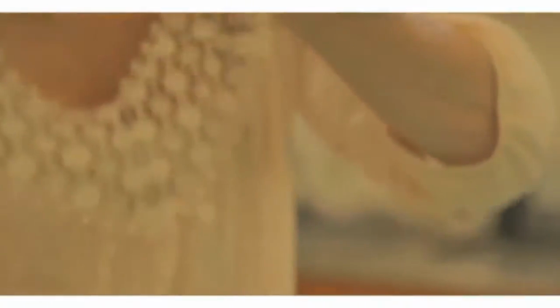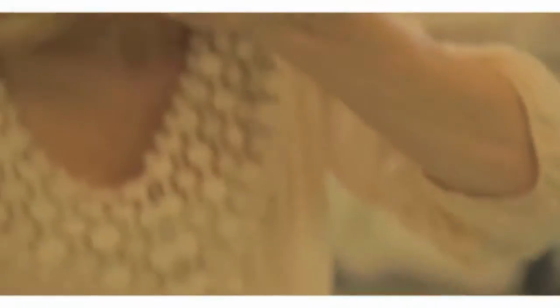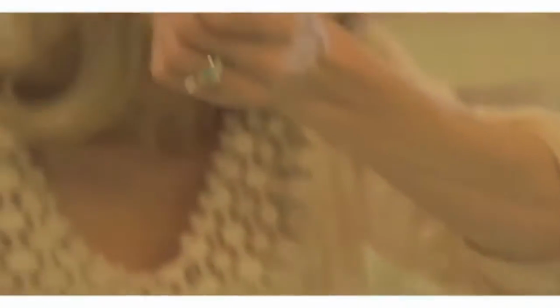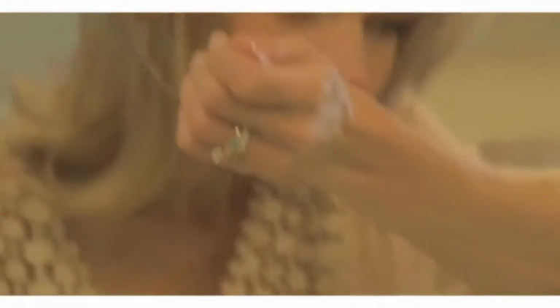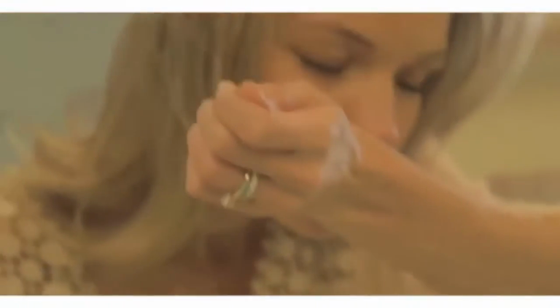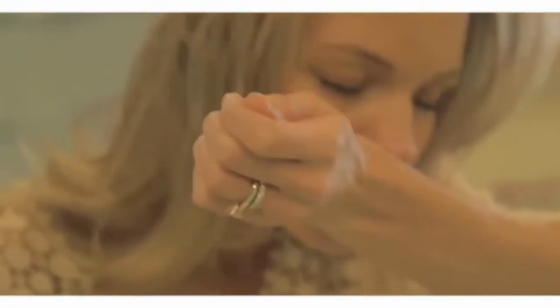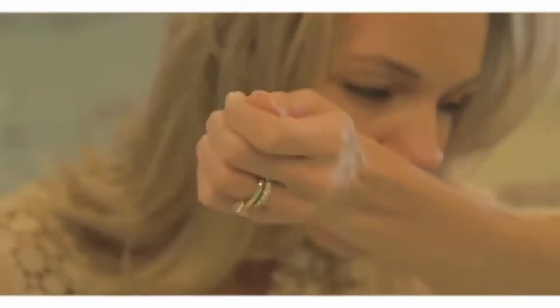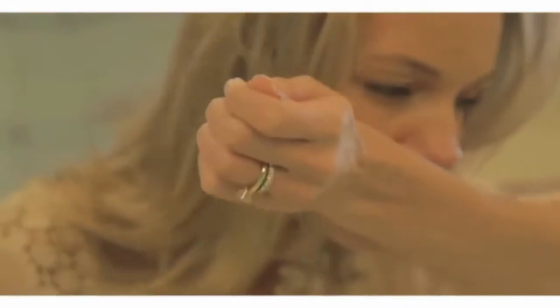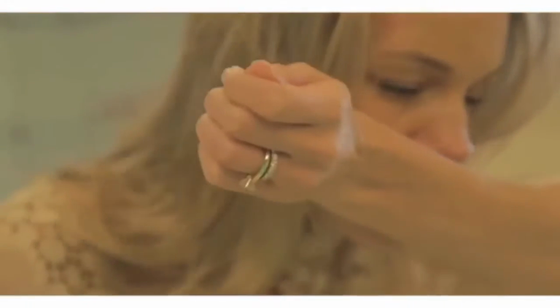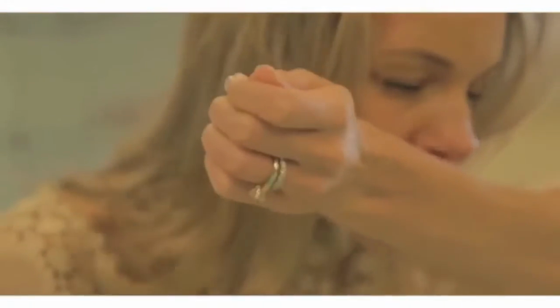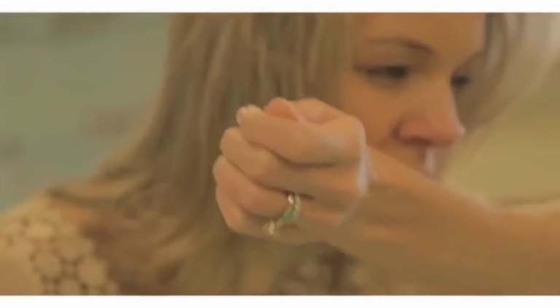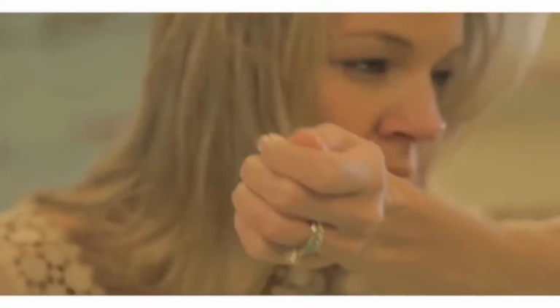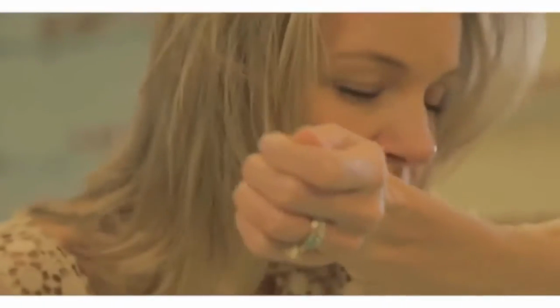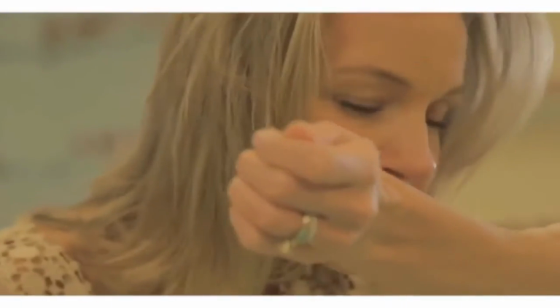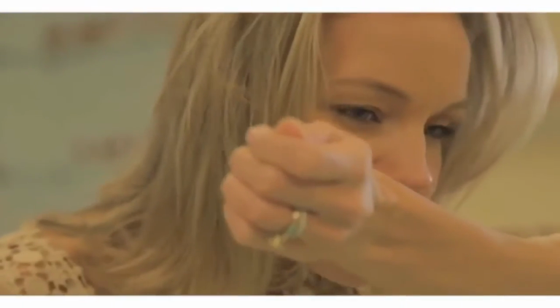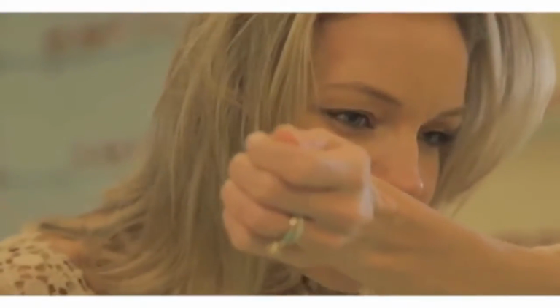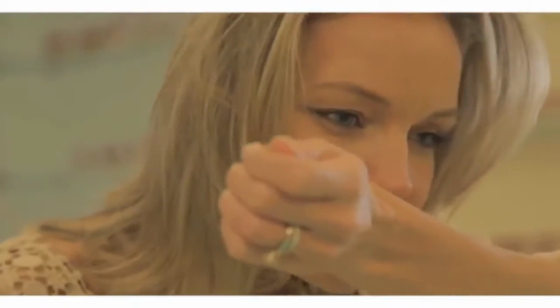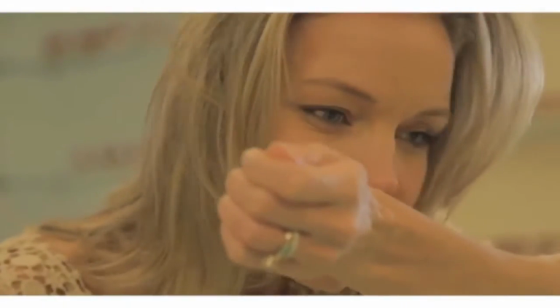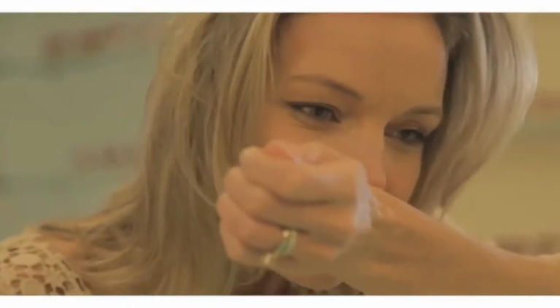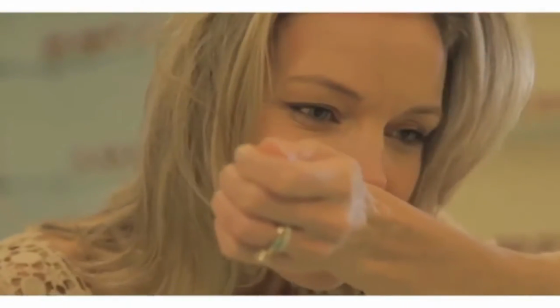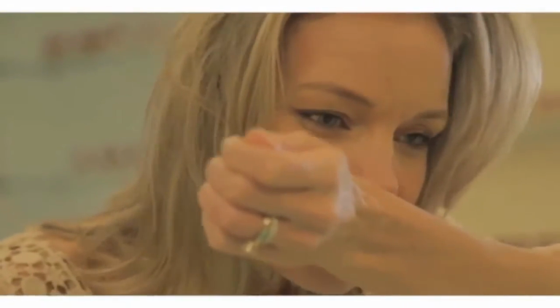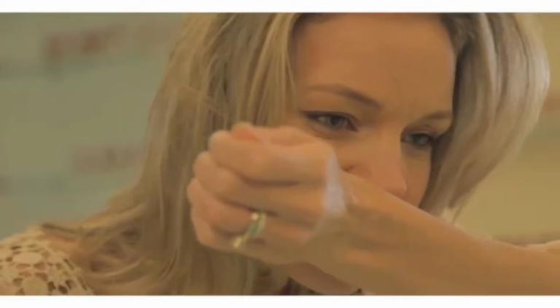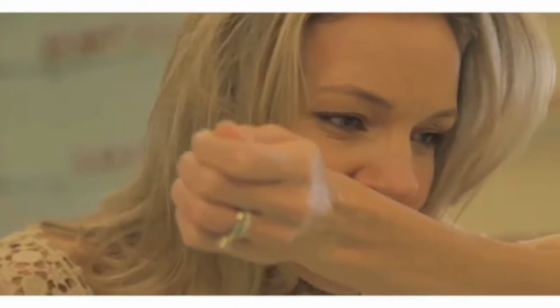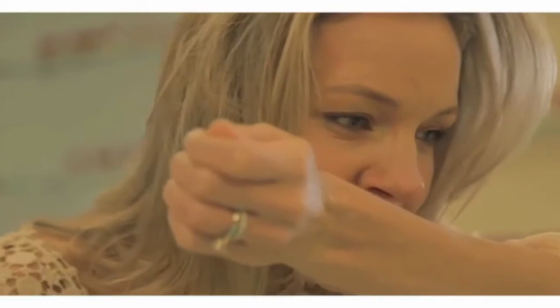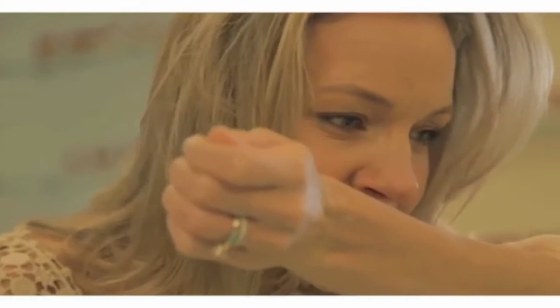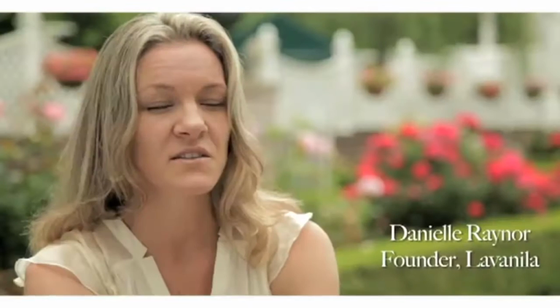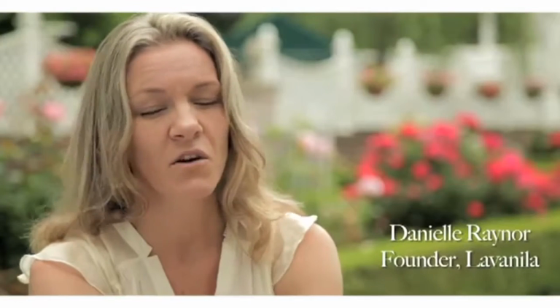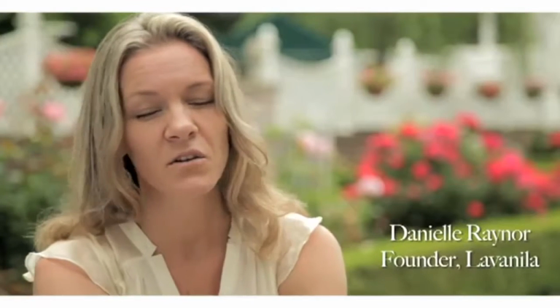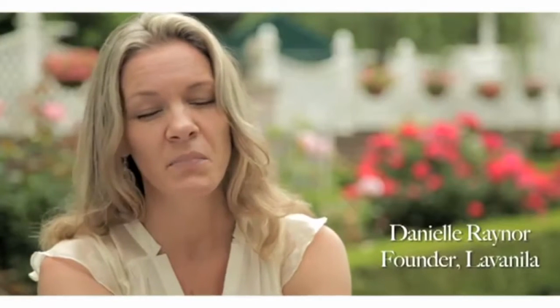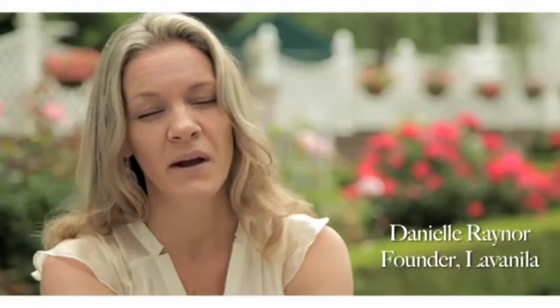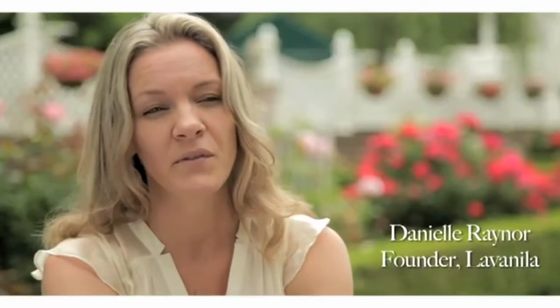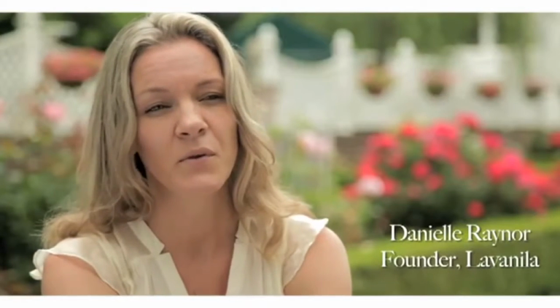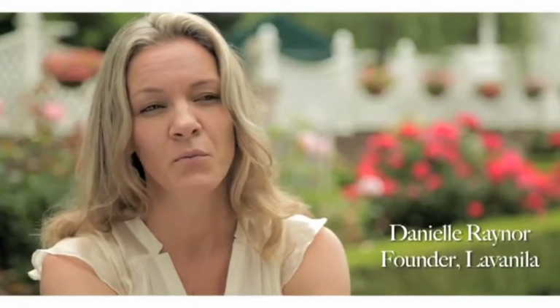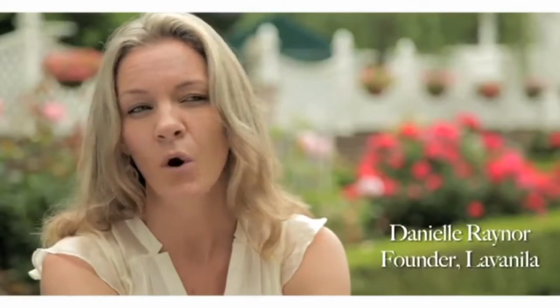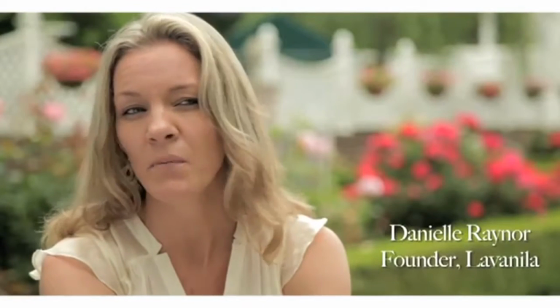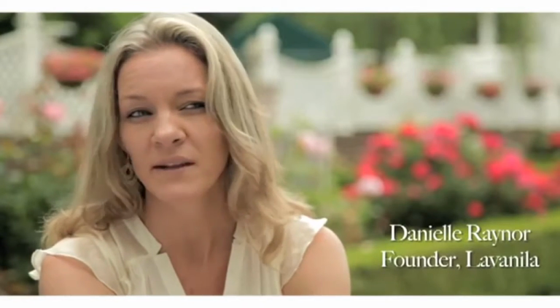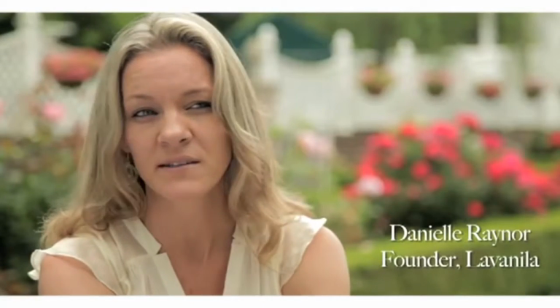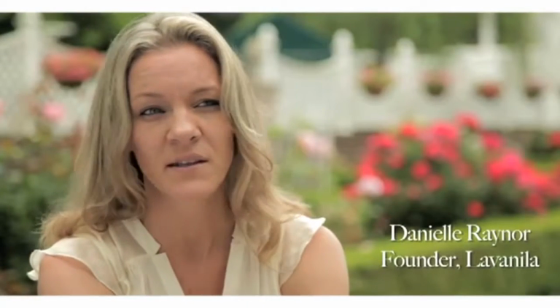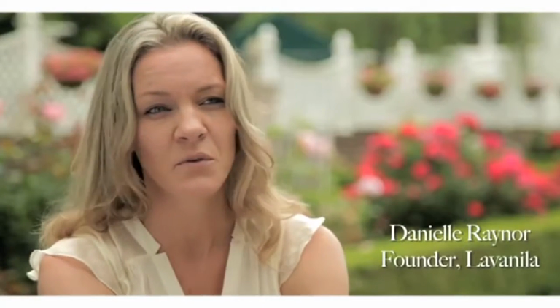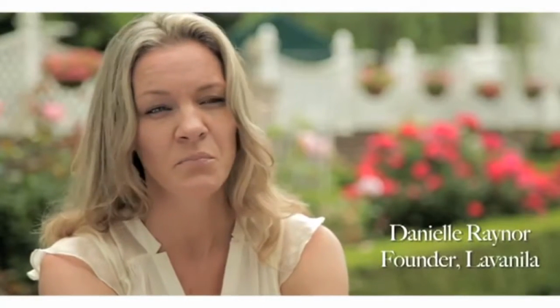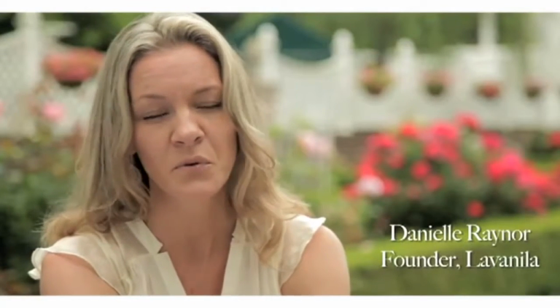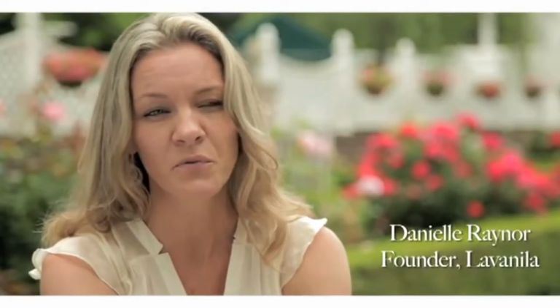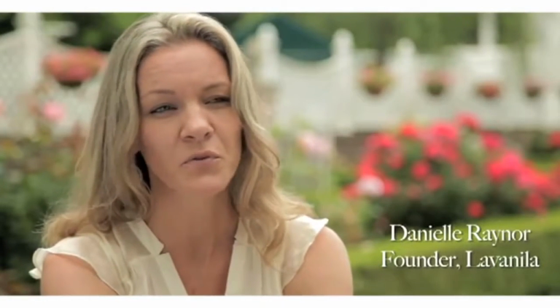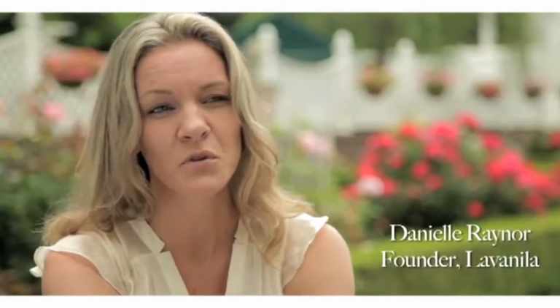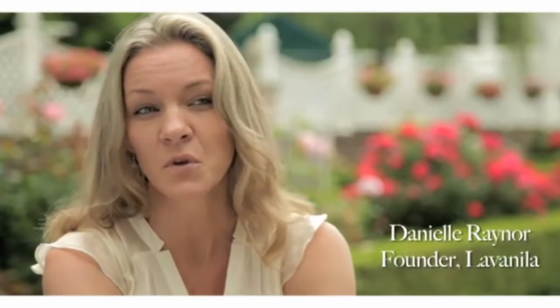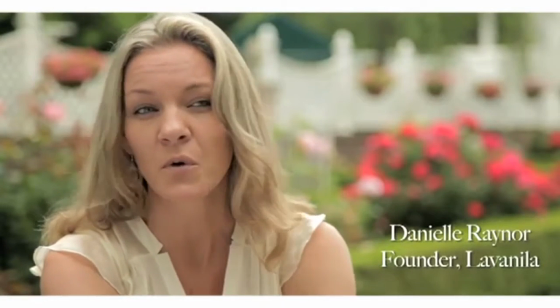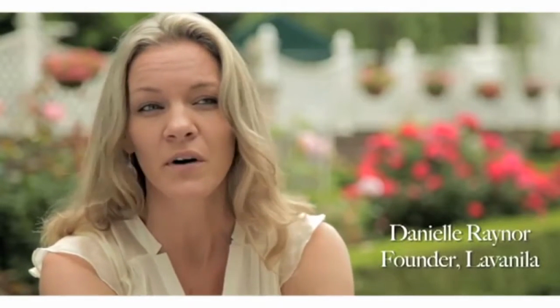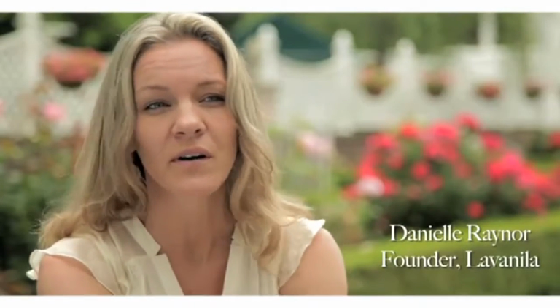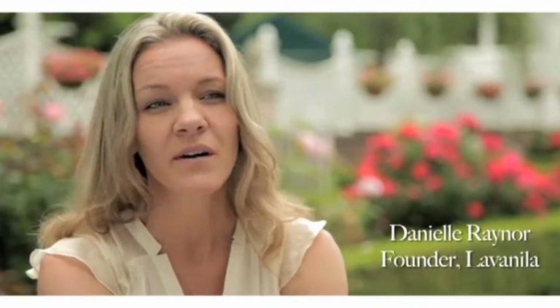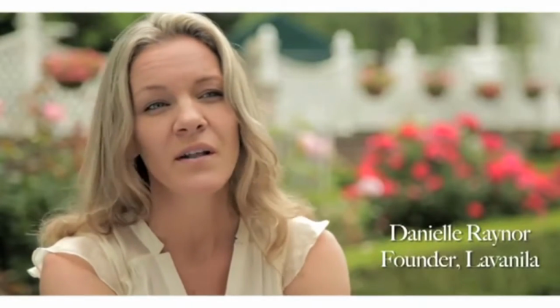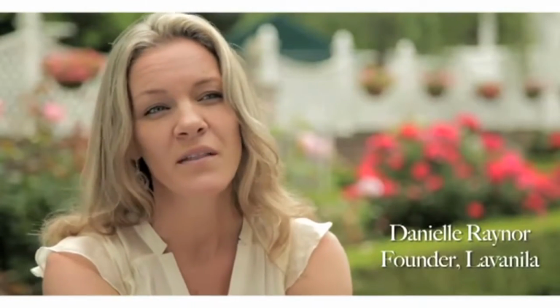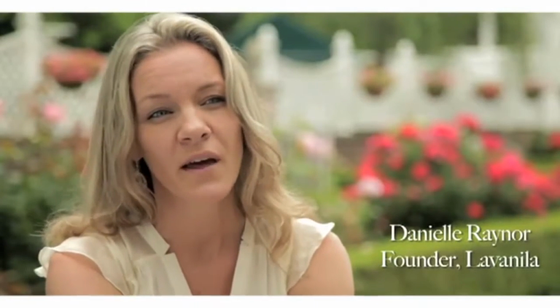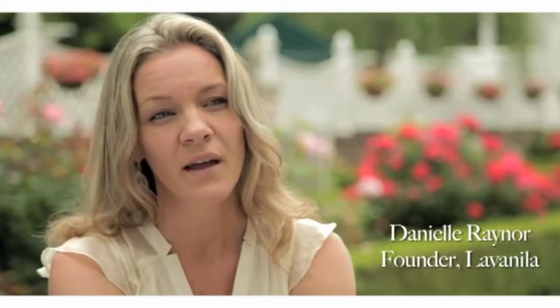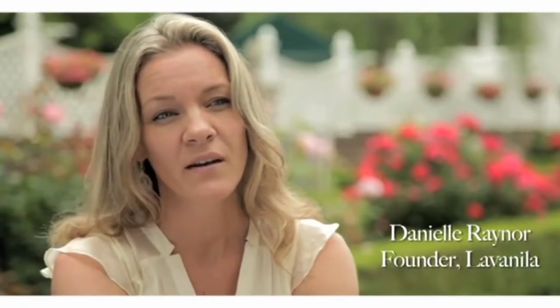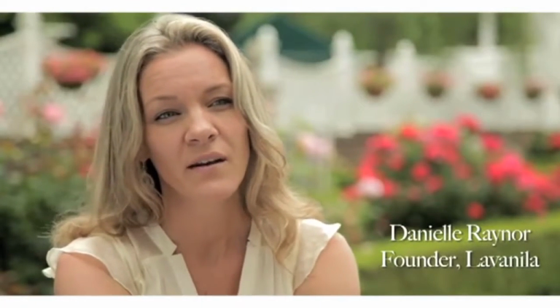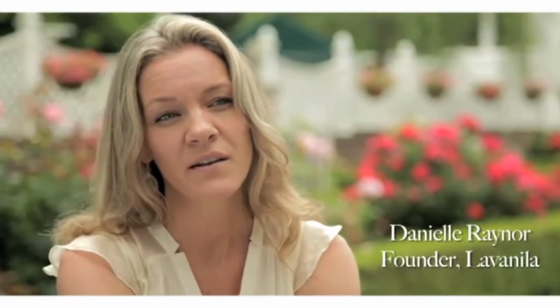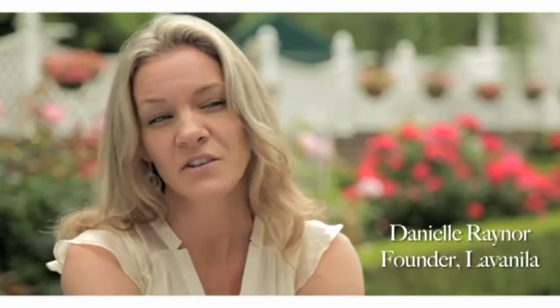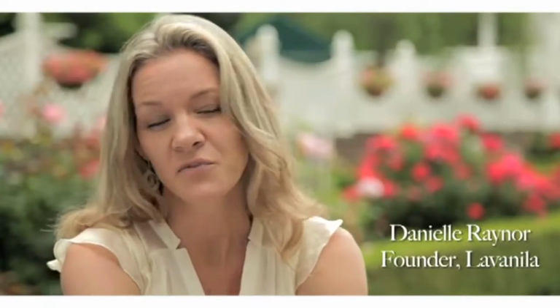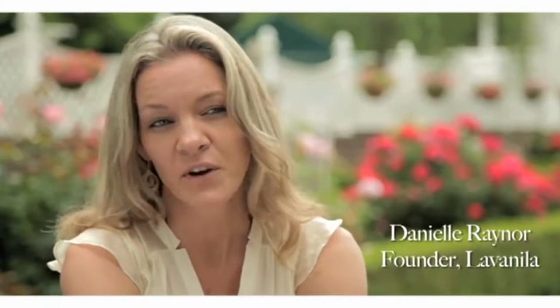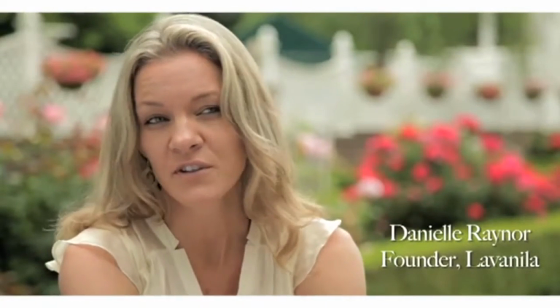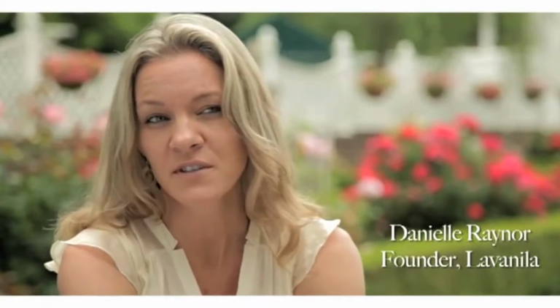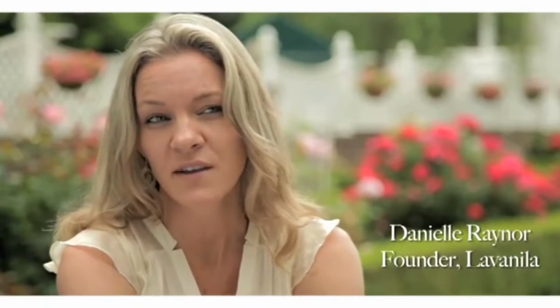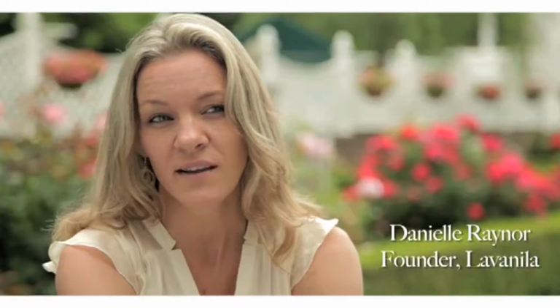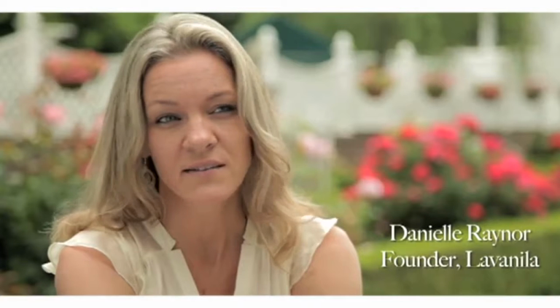They're not overpowering, and they stay very close to the skin. It's all about the romance and the beautiful allure that each fragrance has.